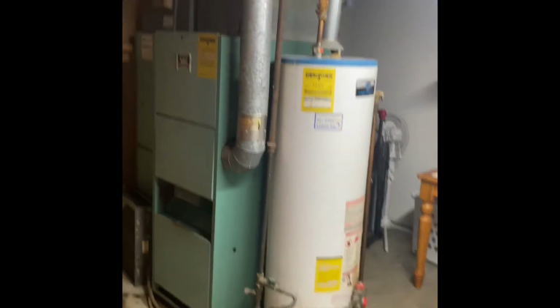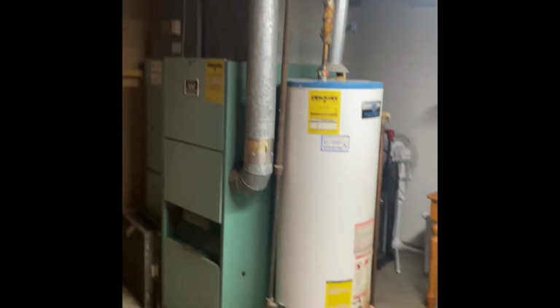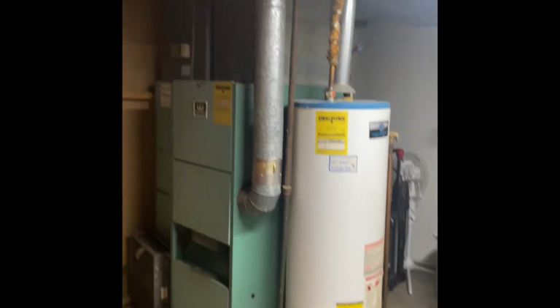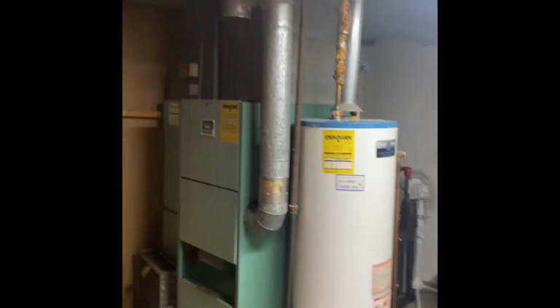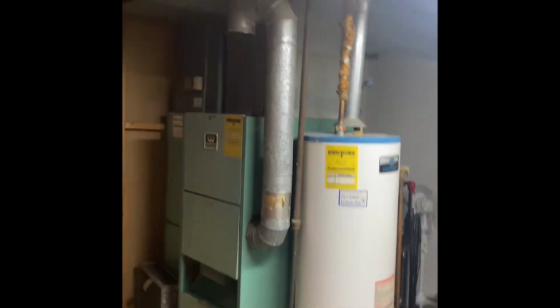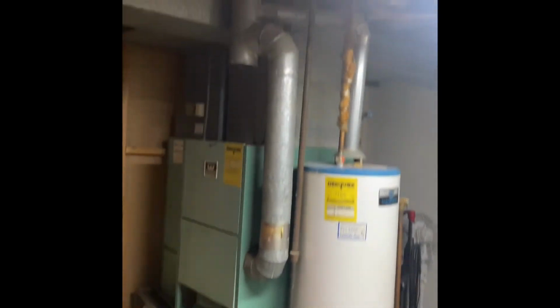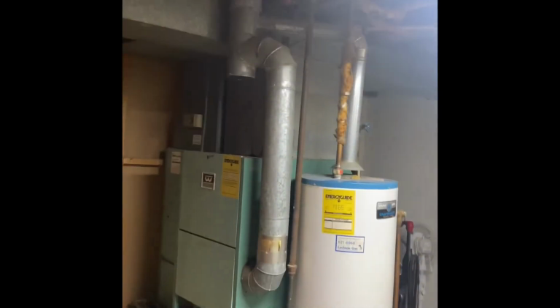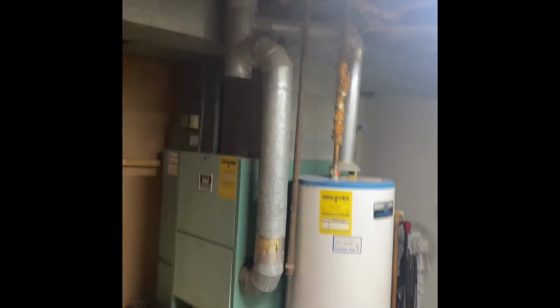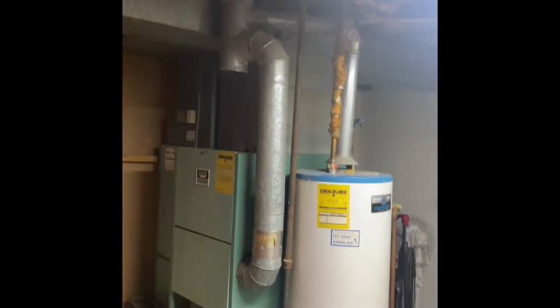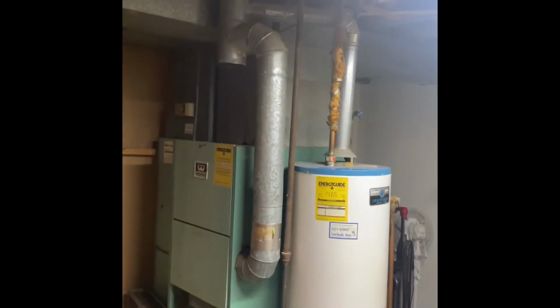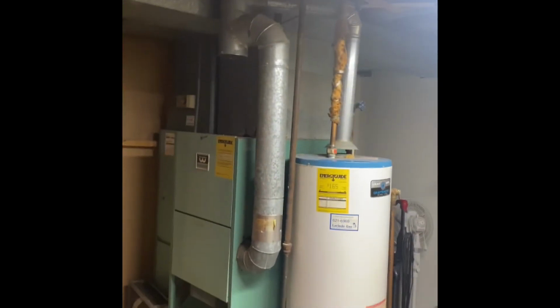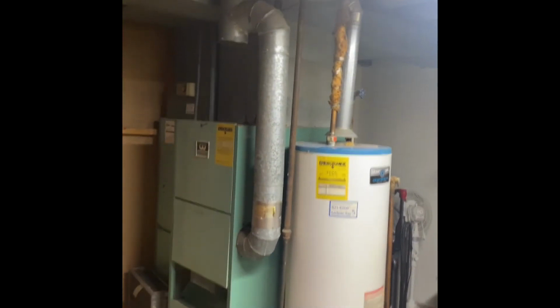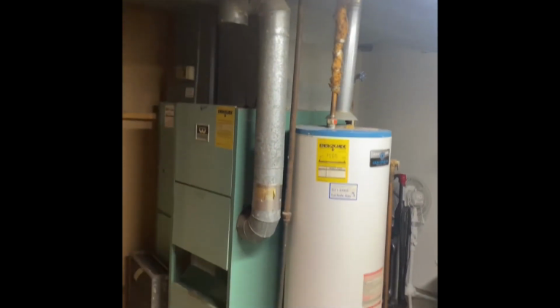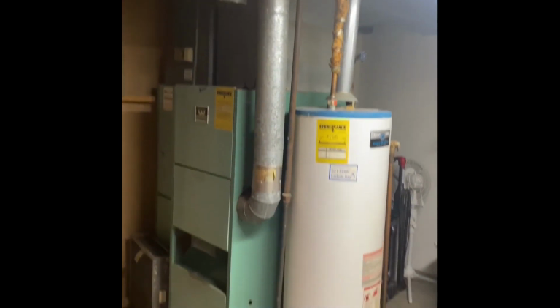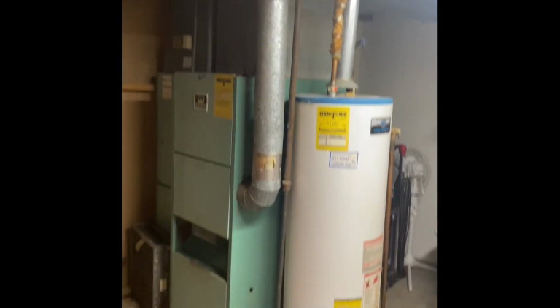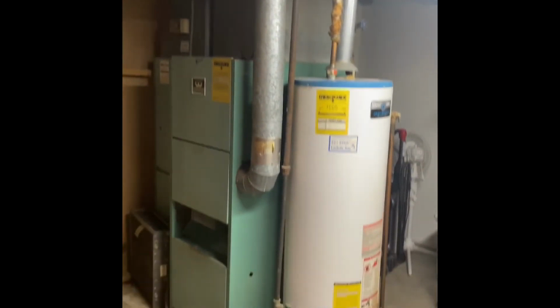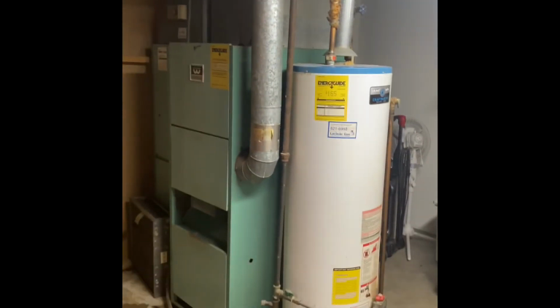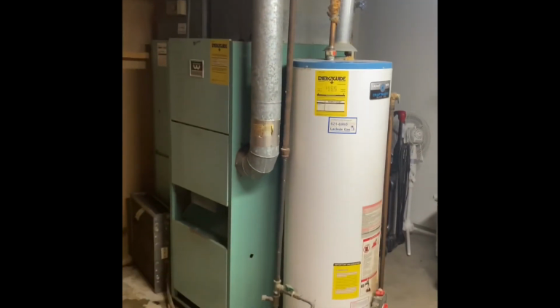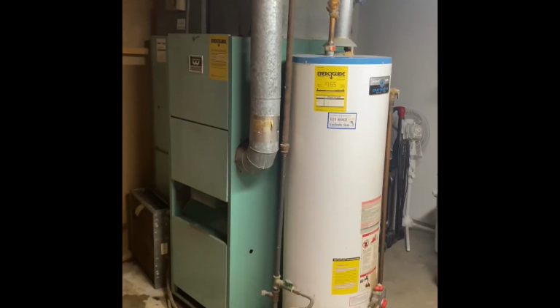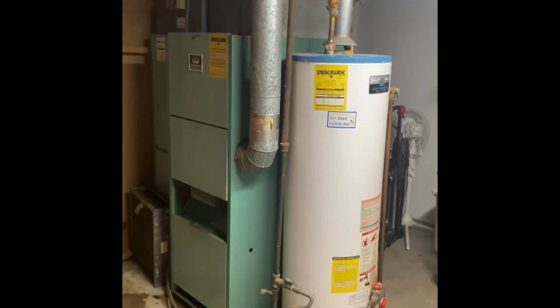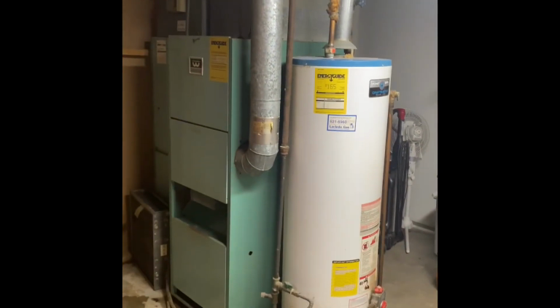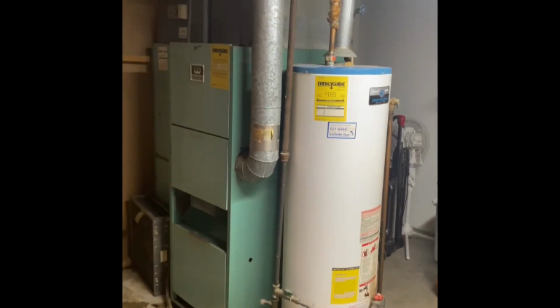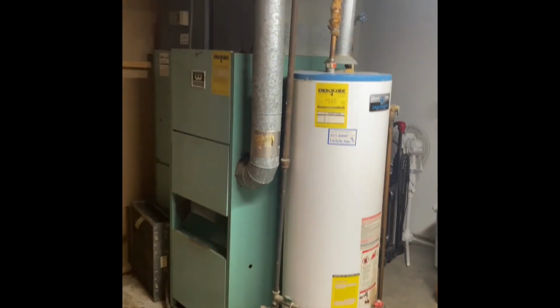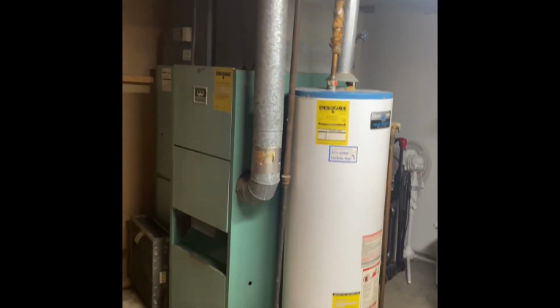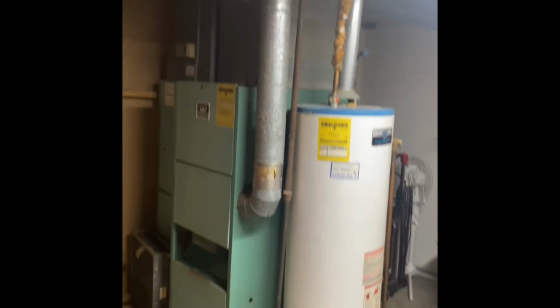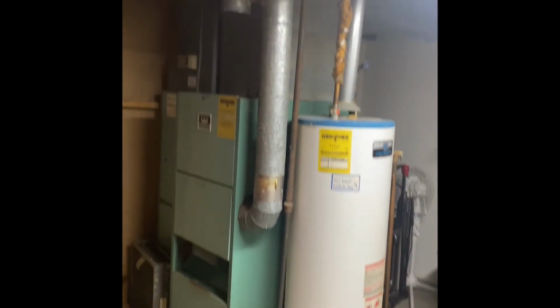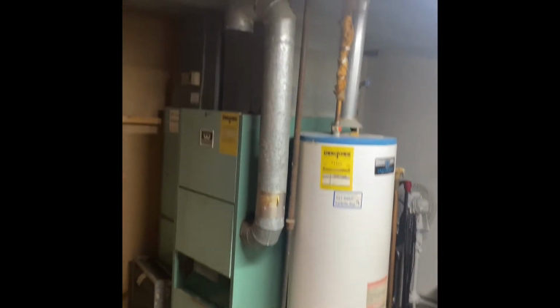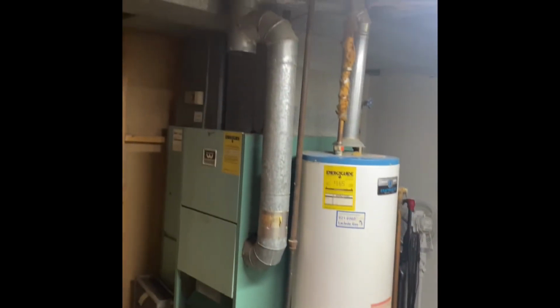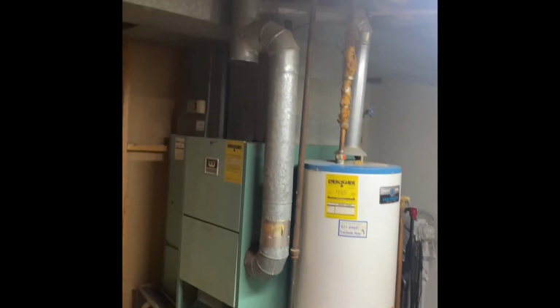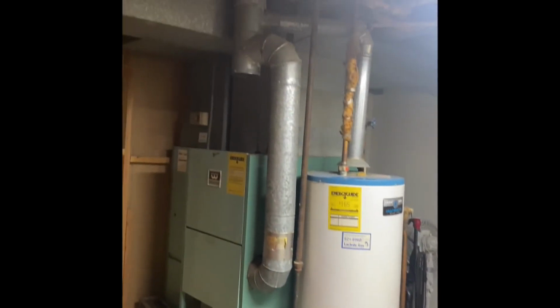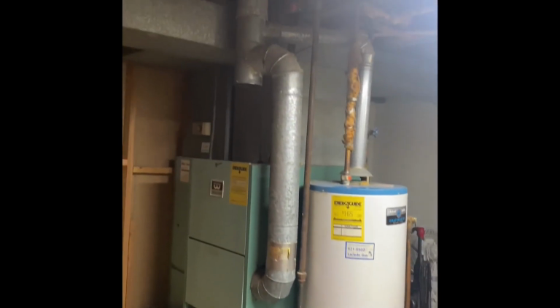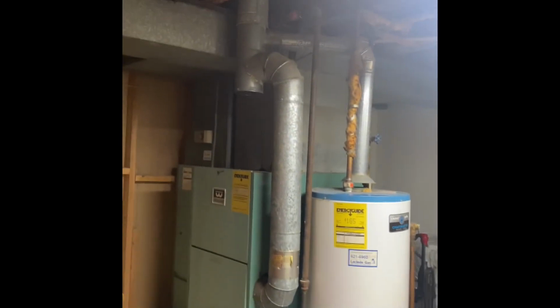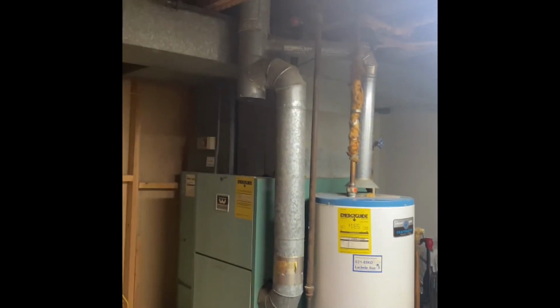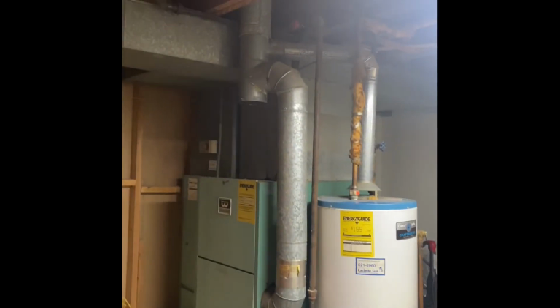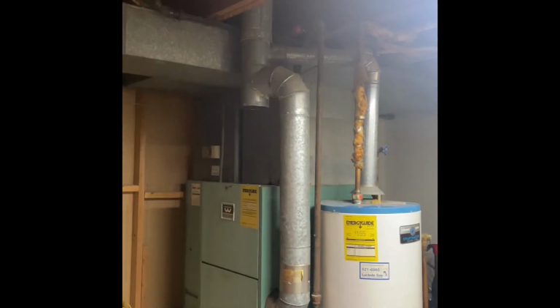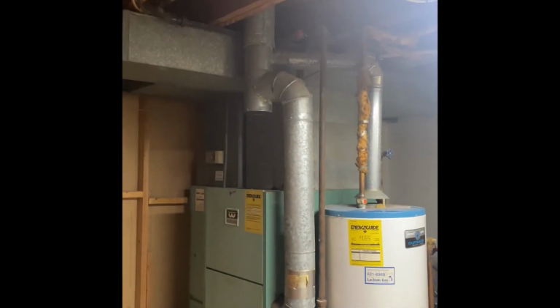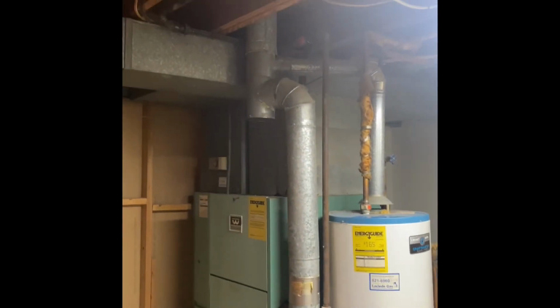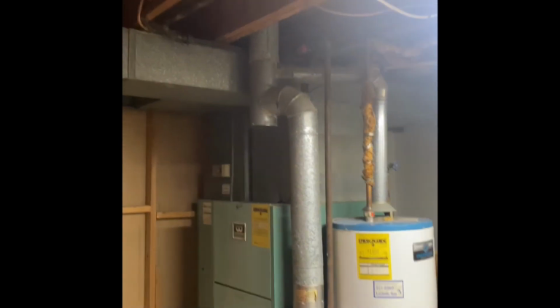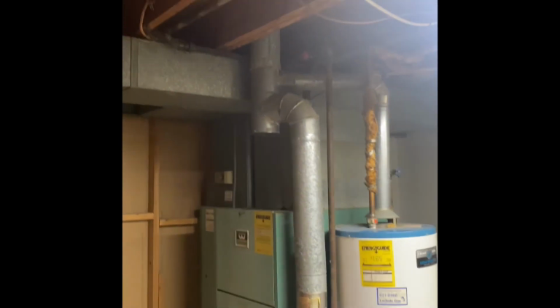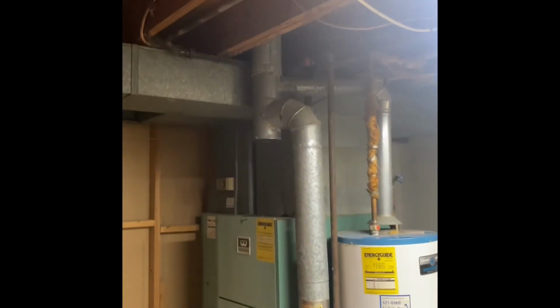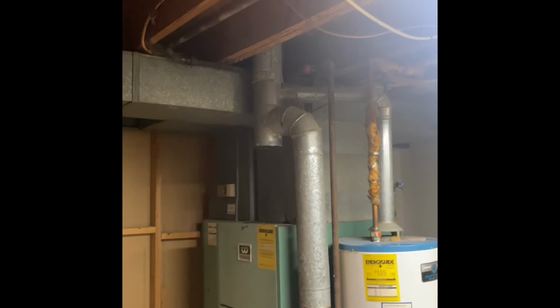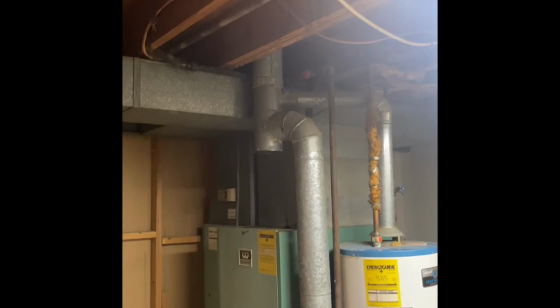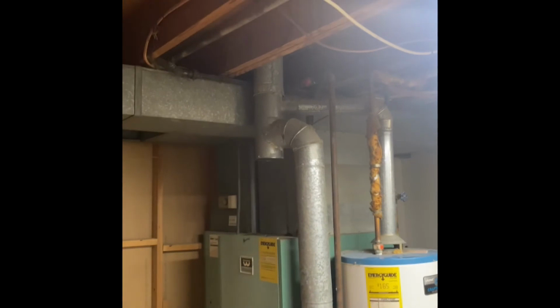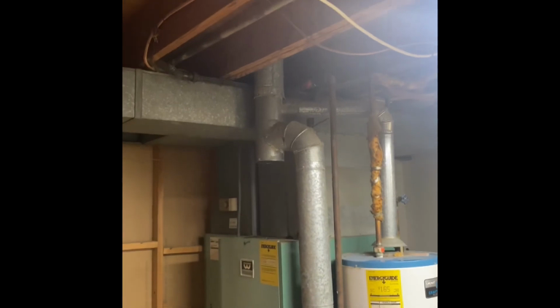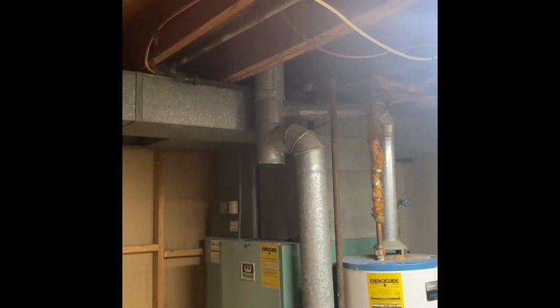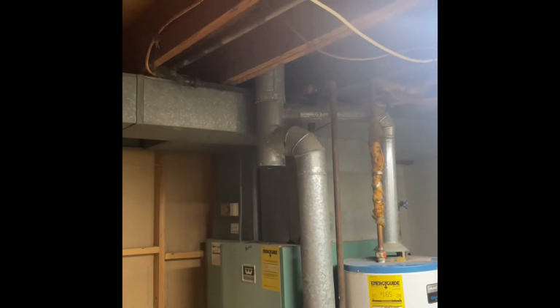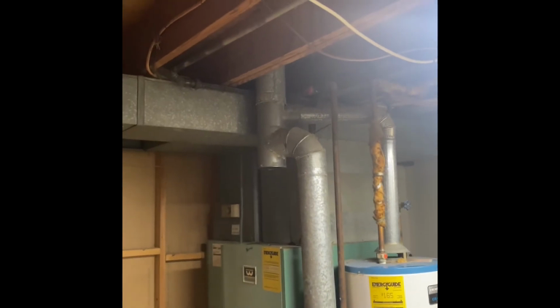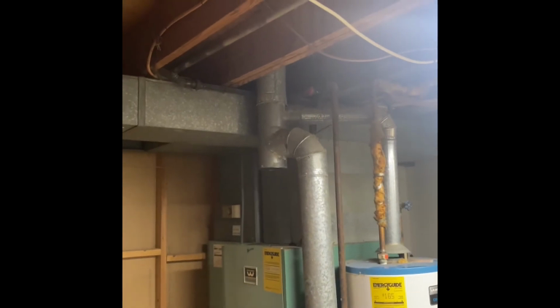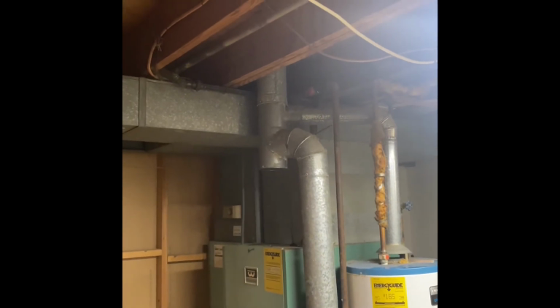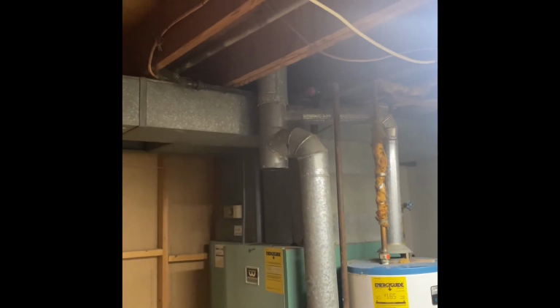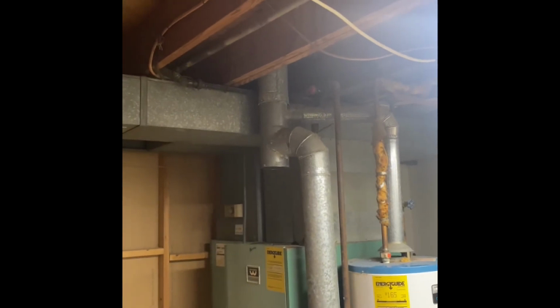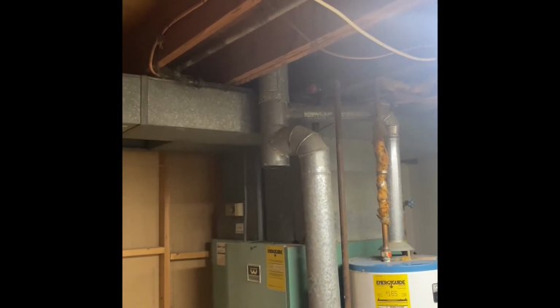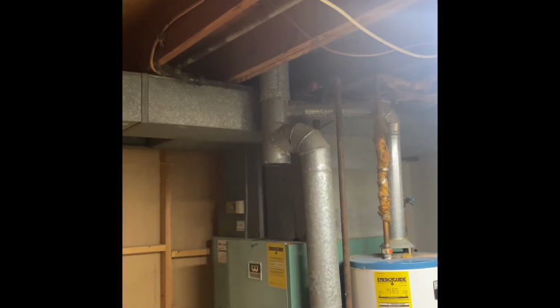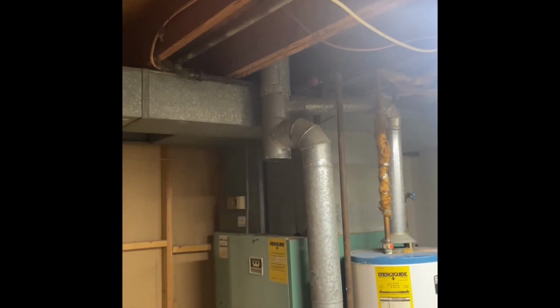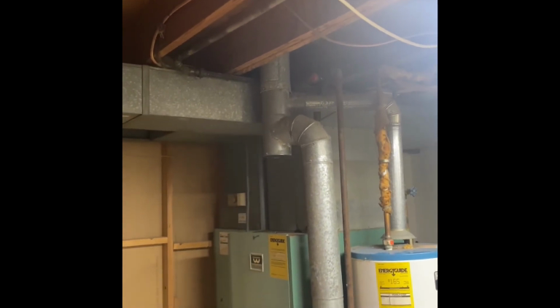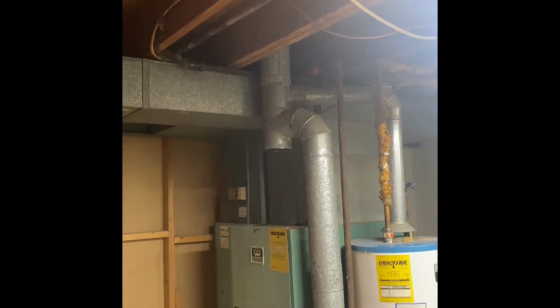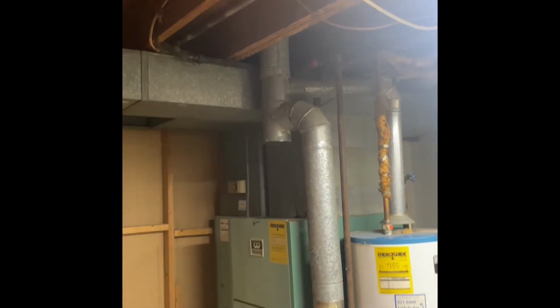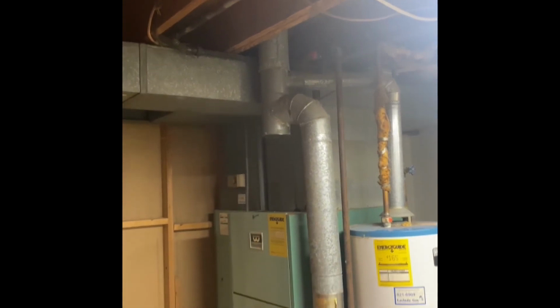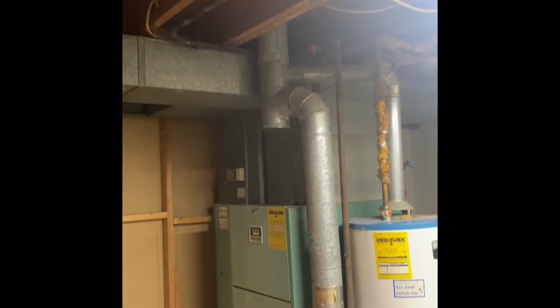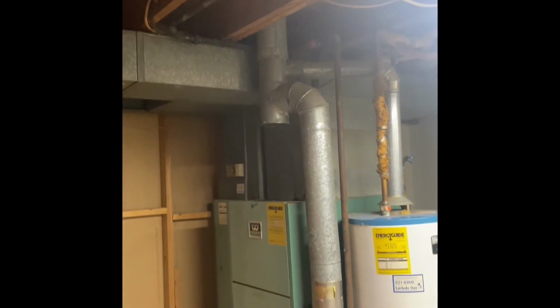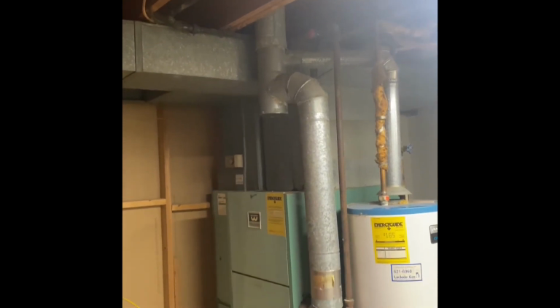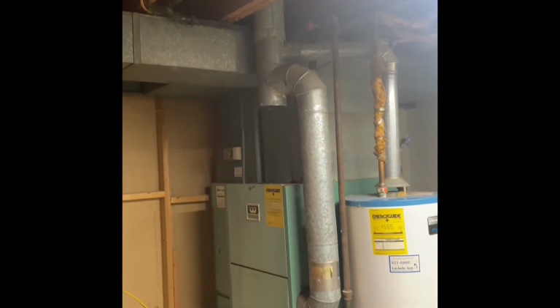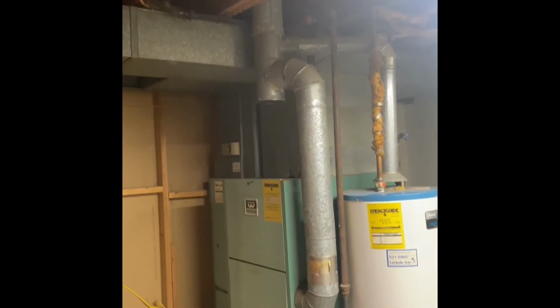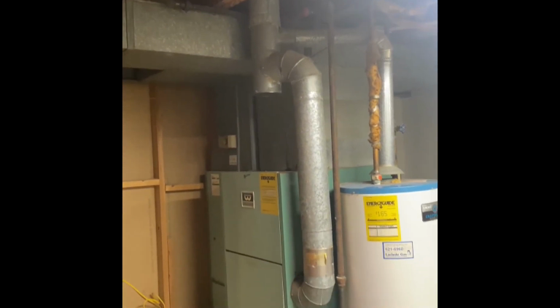For the water heater, we'll do a new 40- or 50-gallon water heater with a new thermal expansion tank, and we'll cut all the copper close to the ceiling and rebuild everything back down.